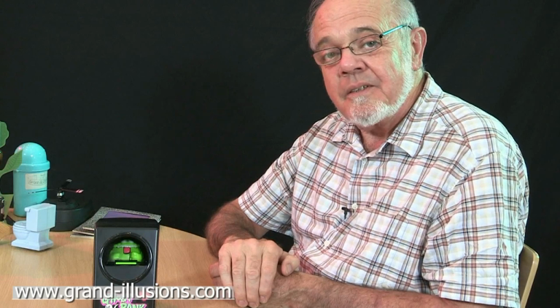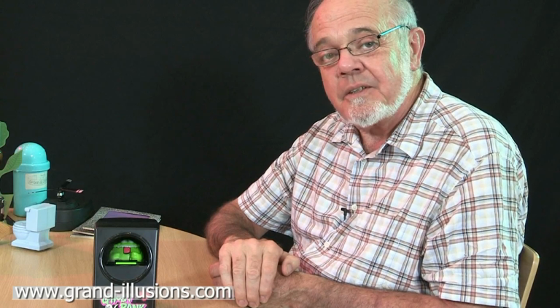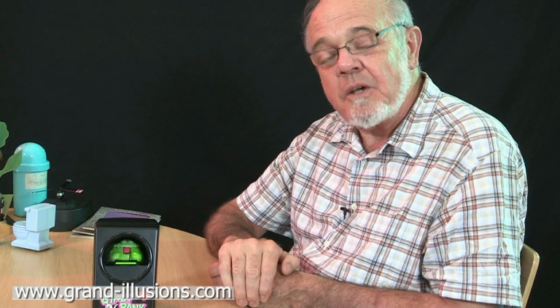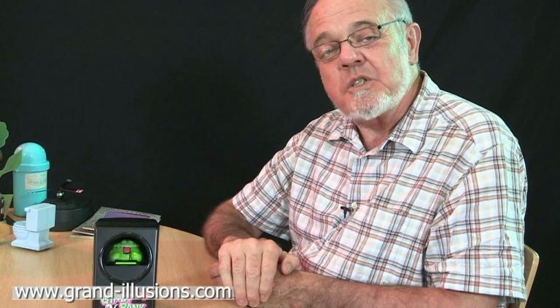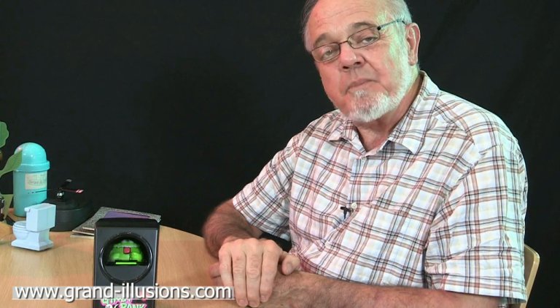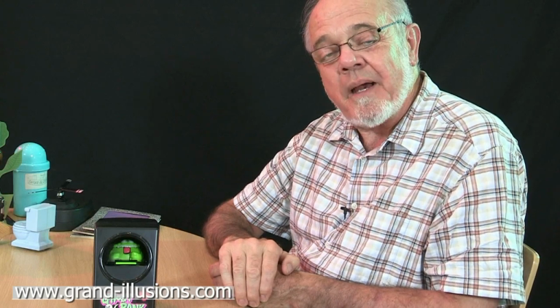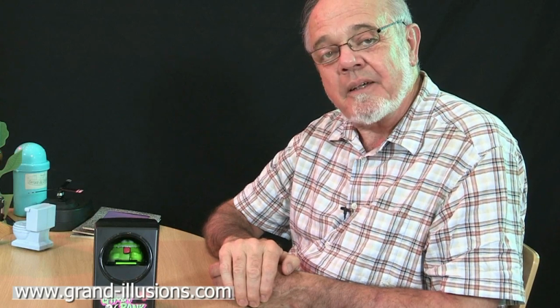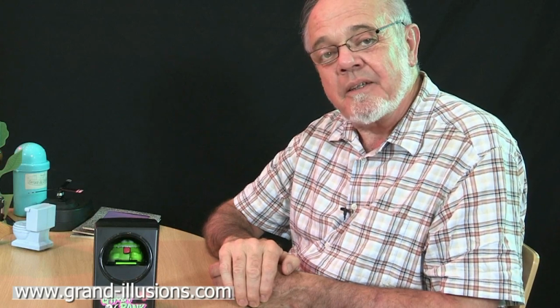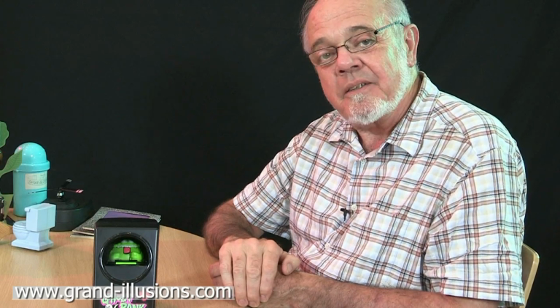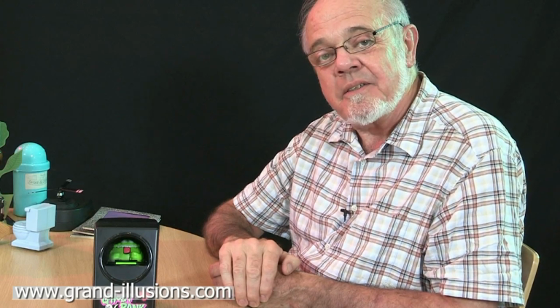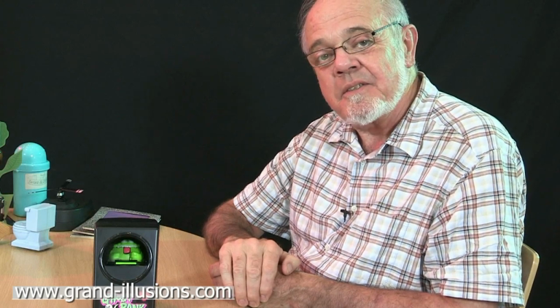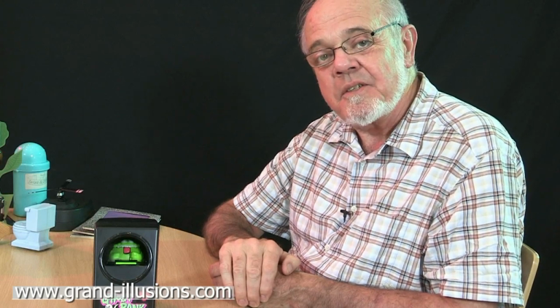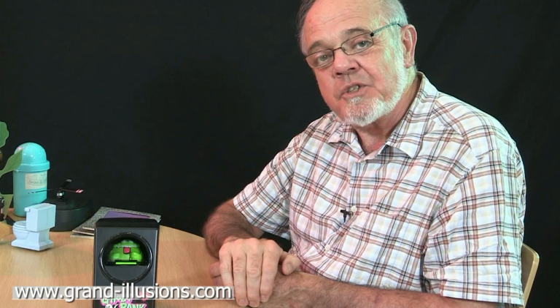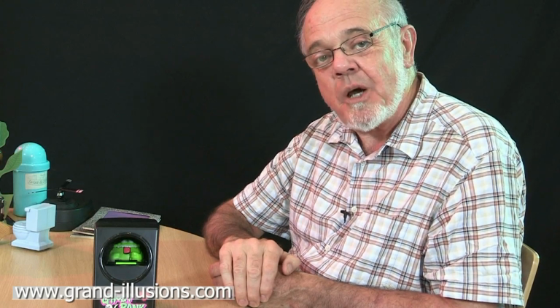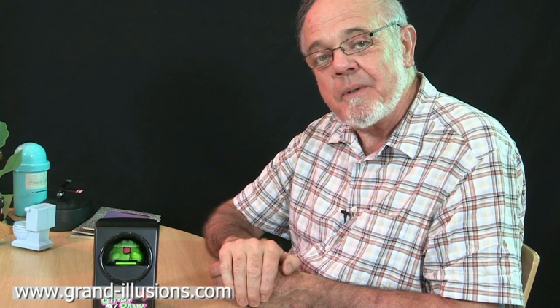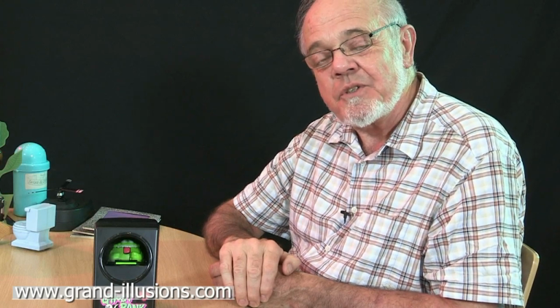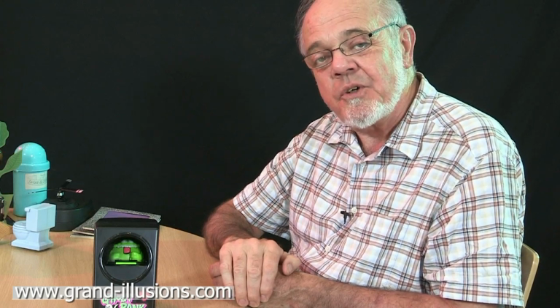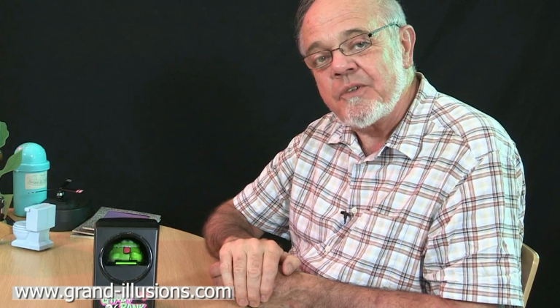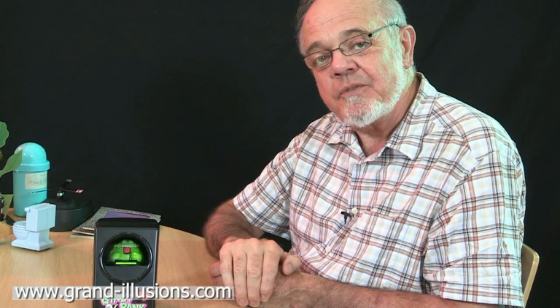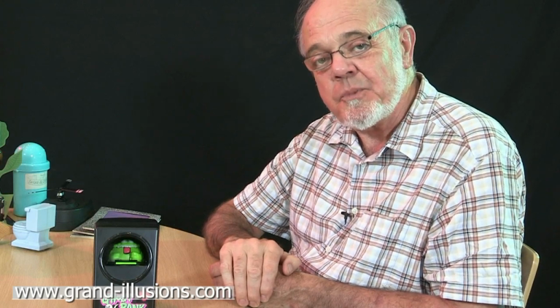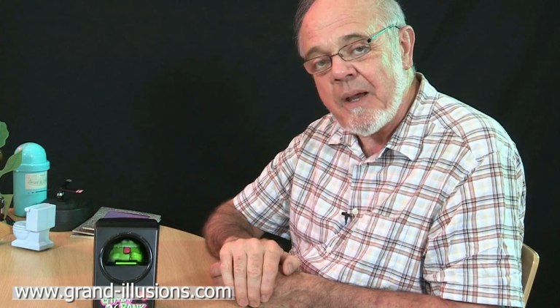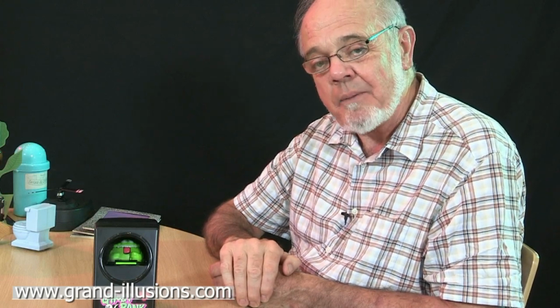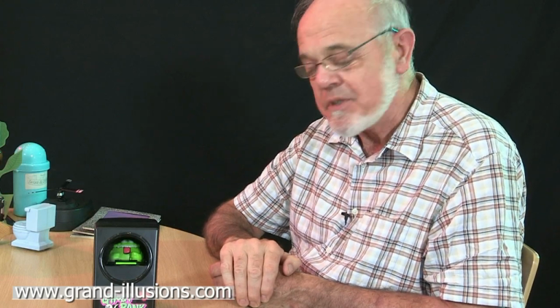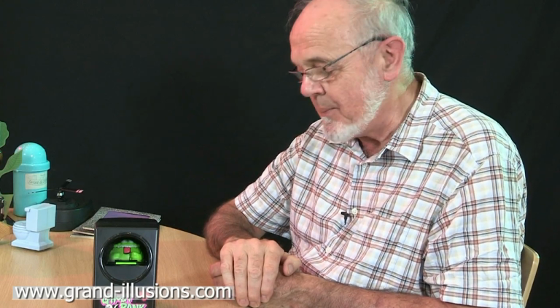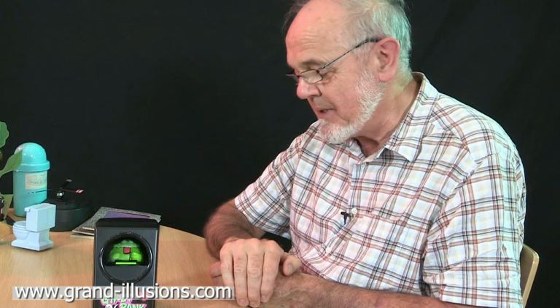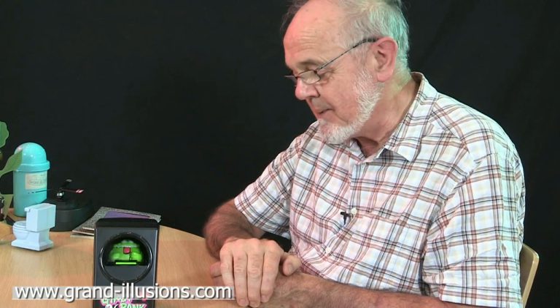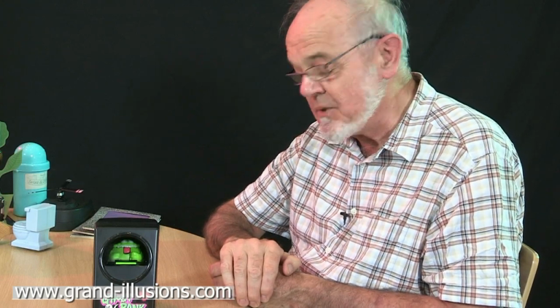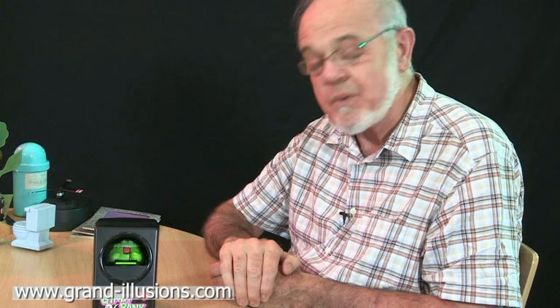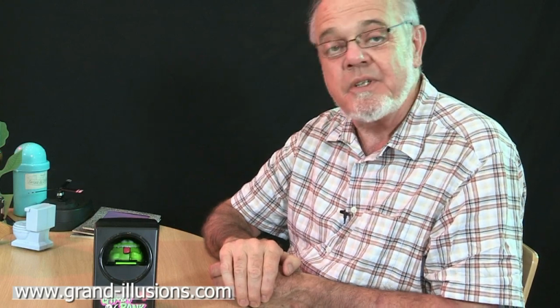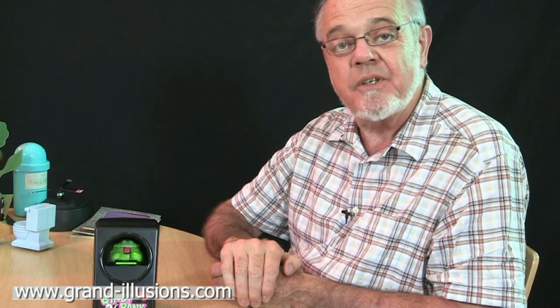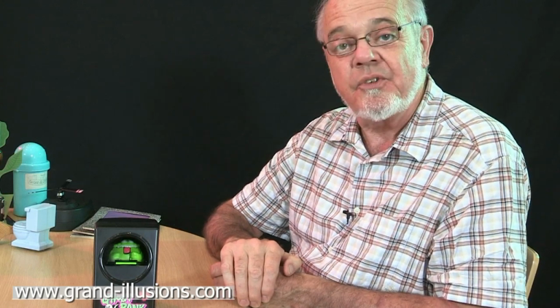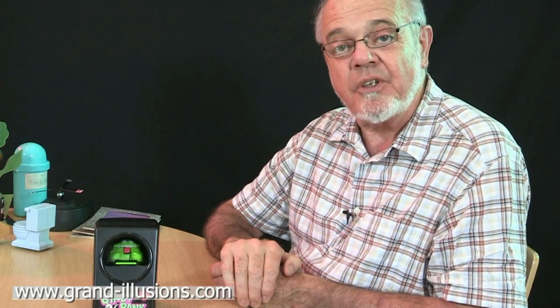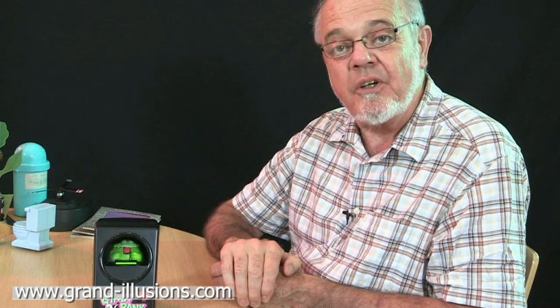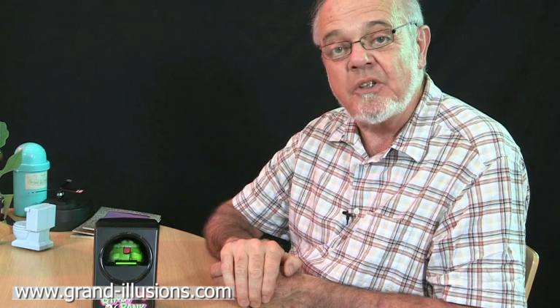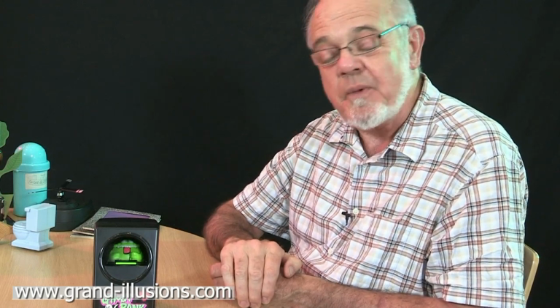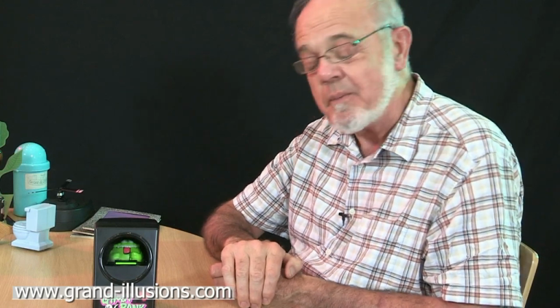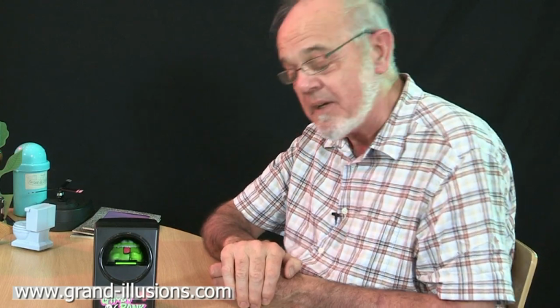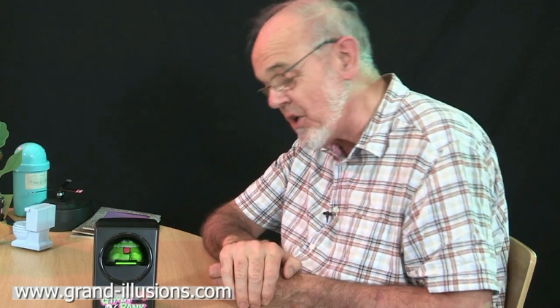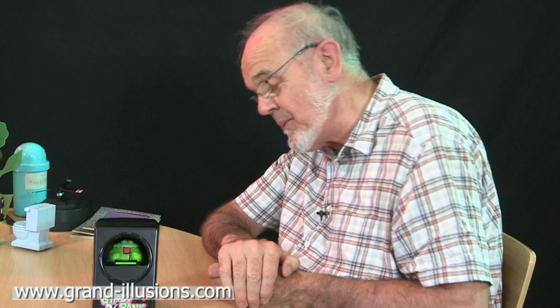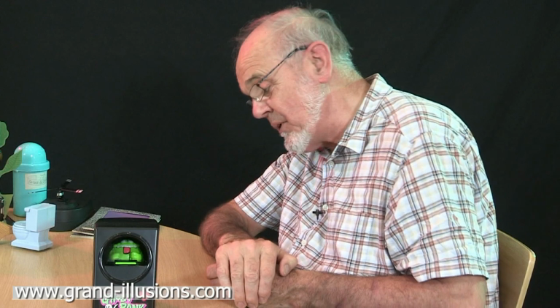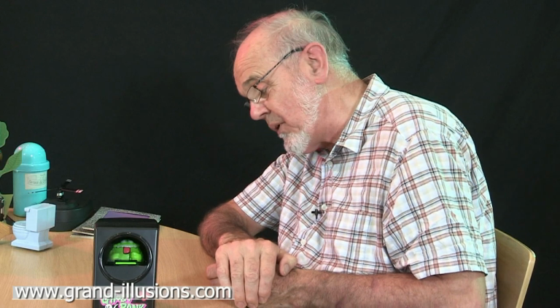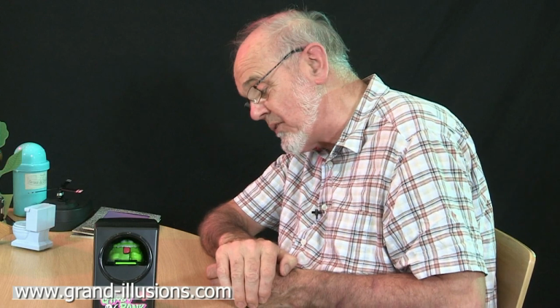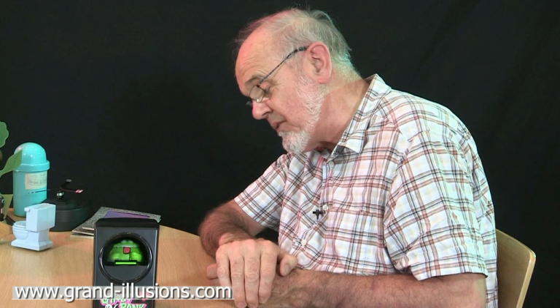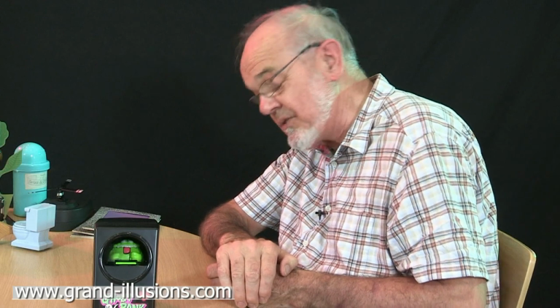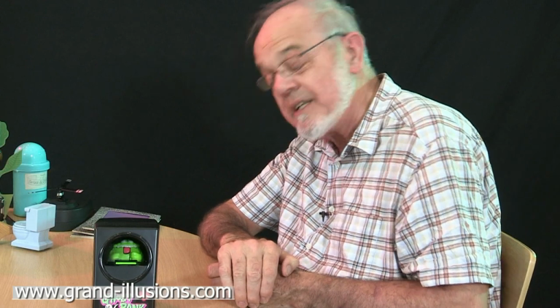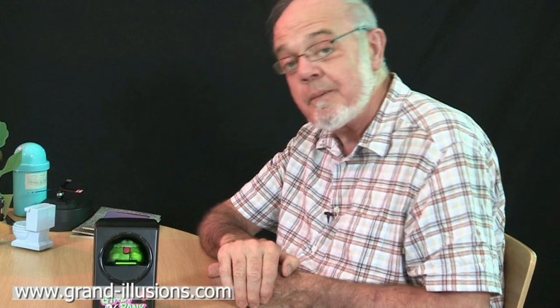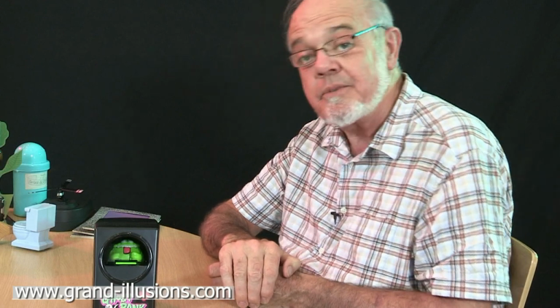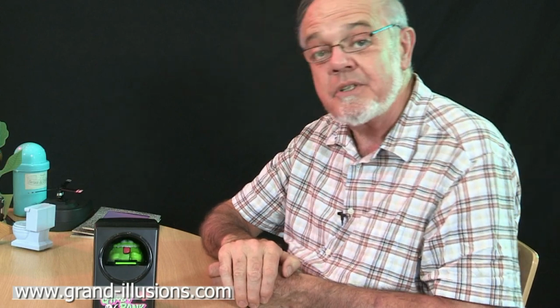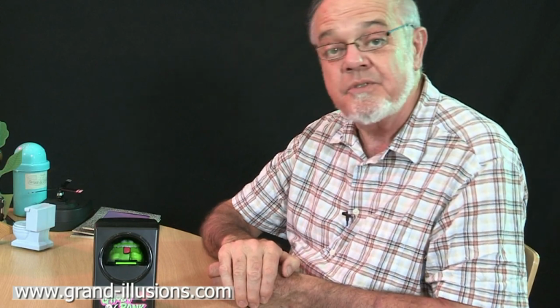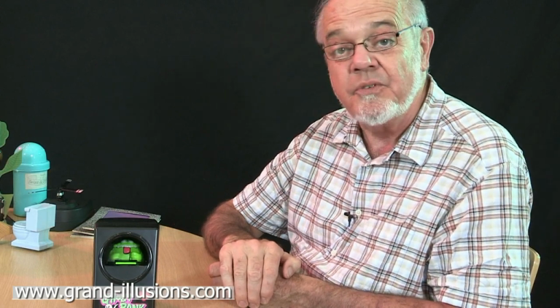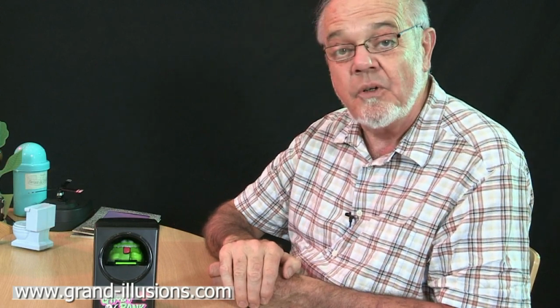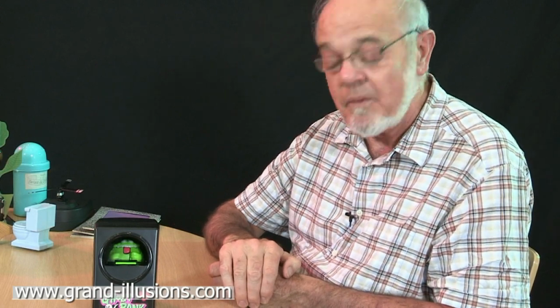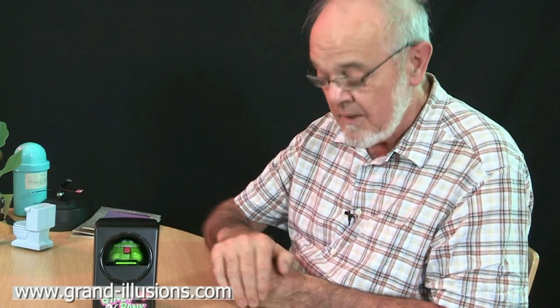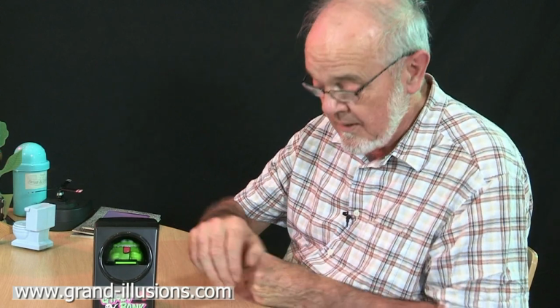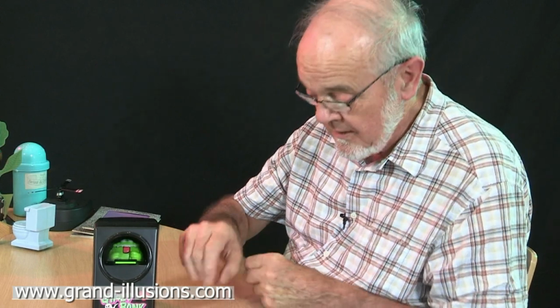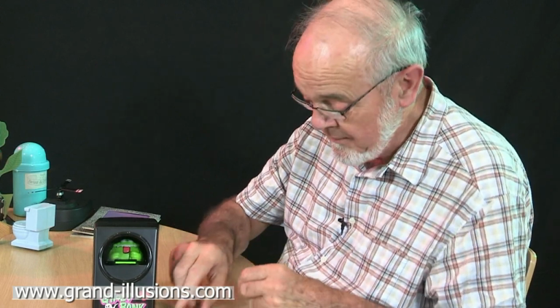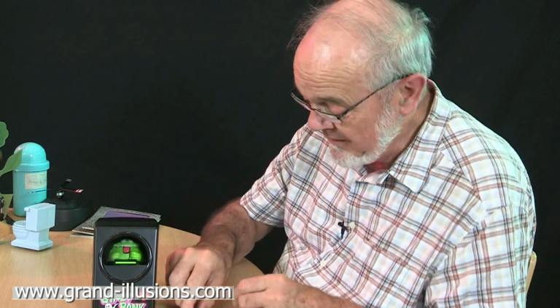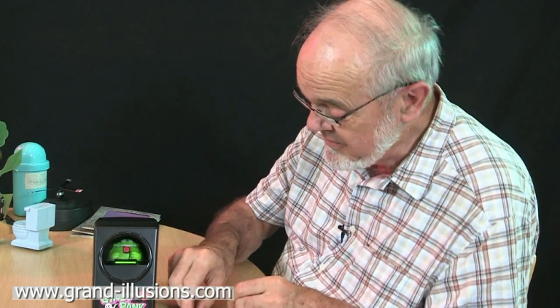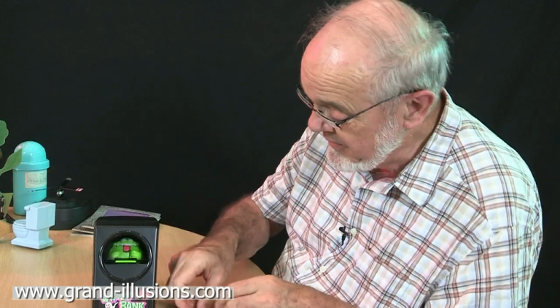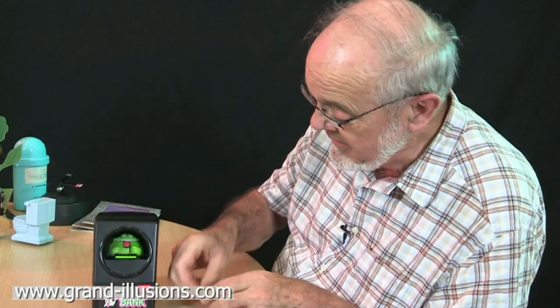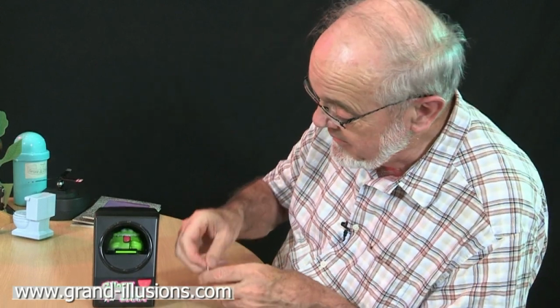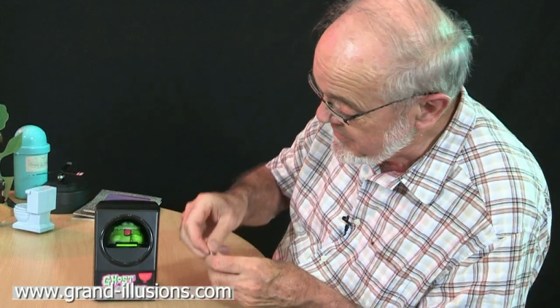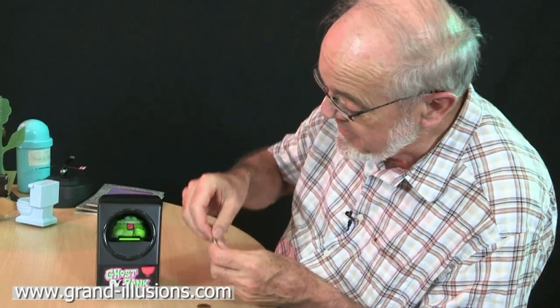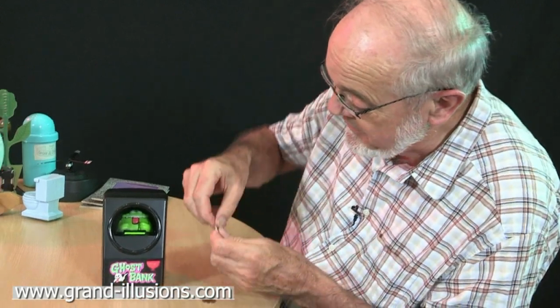The Ghost Bank. This is a charming toy from Japan, which I picked up some 20 years ago. It's made by Tomy, who I've got great admiration for. They make some very clever stuff.